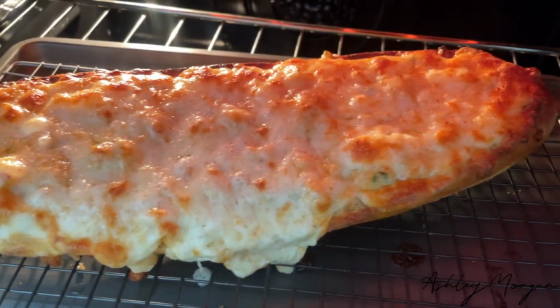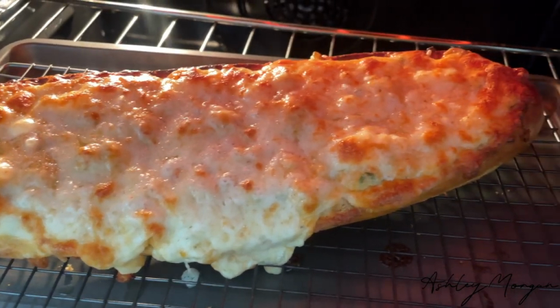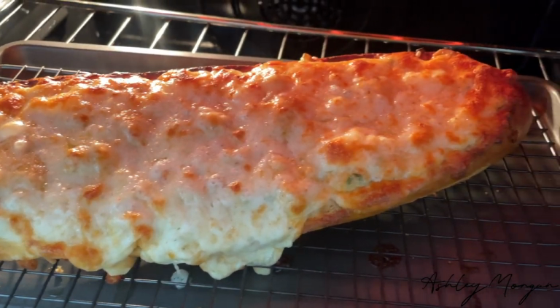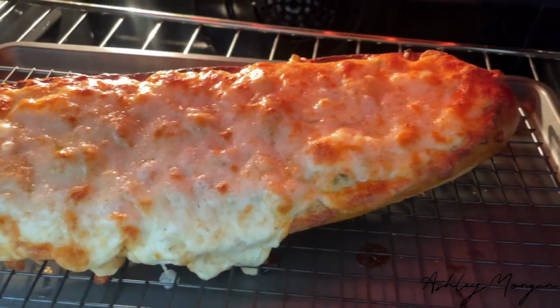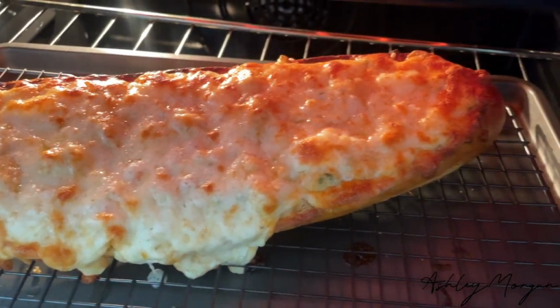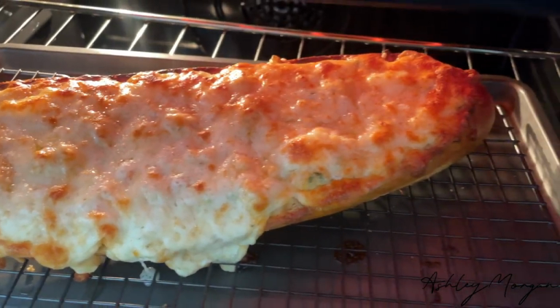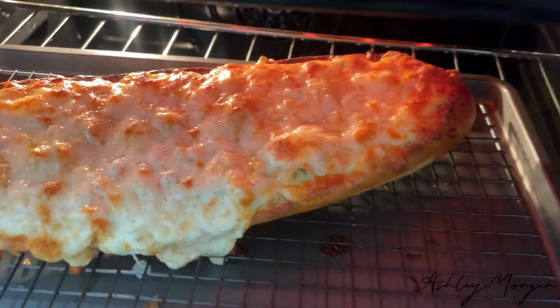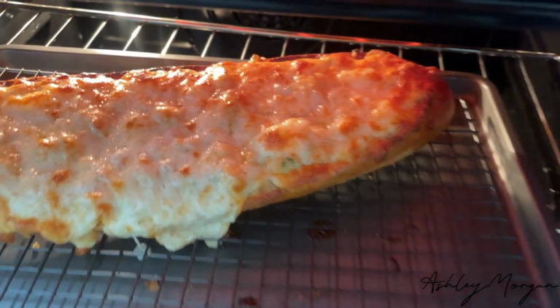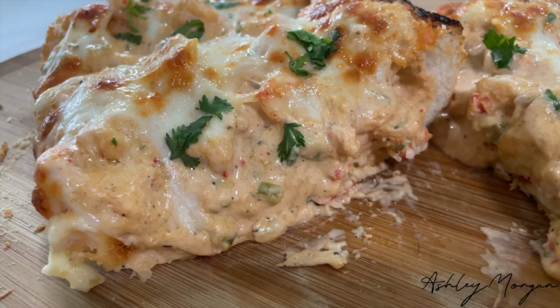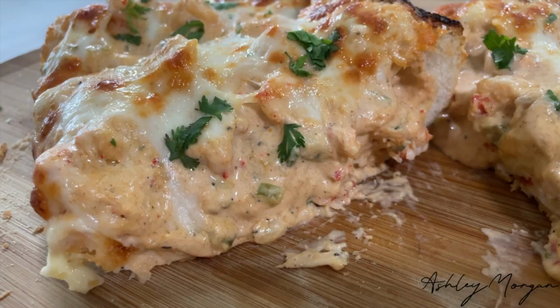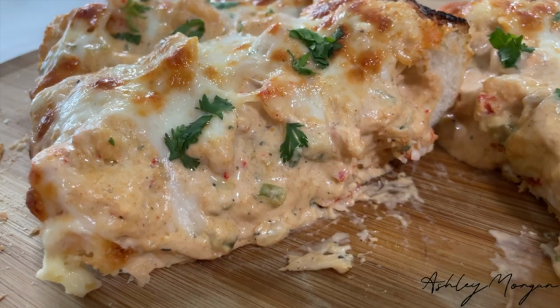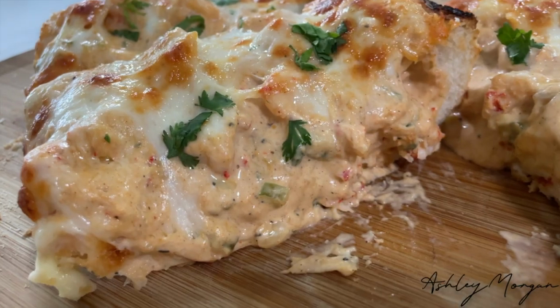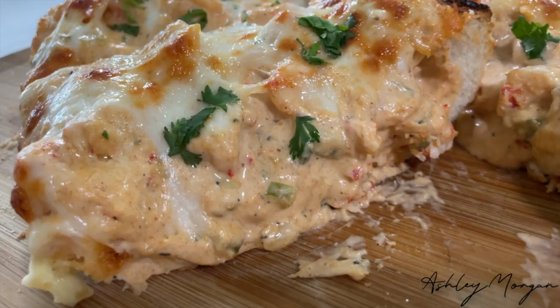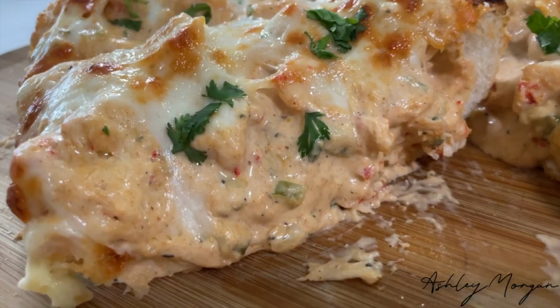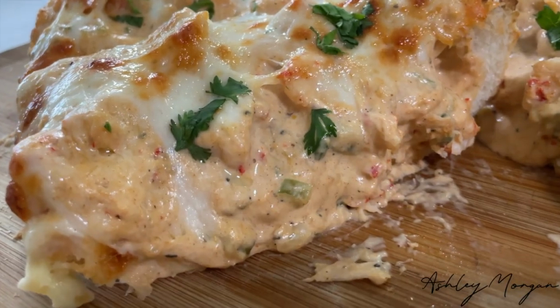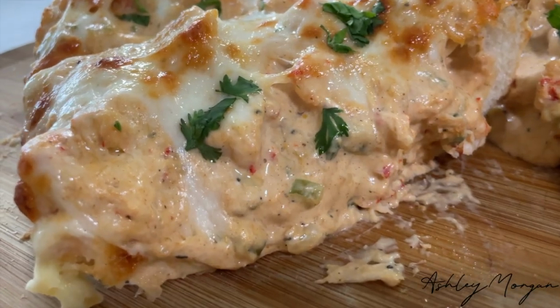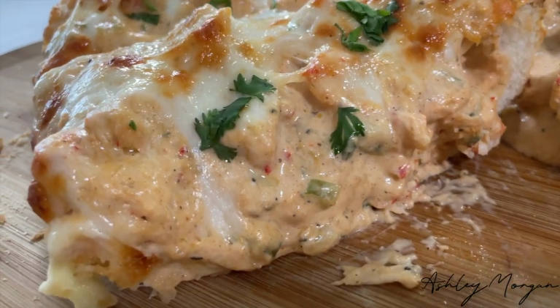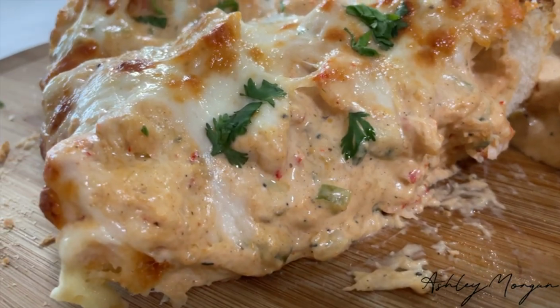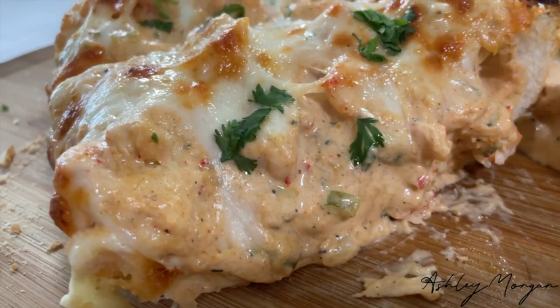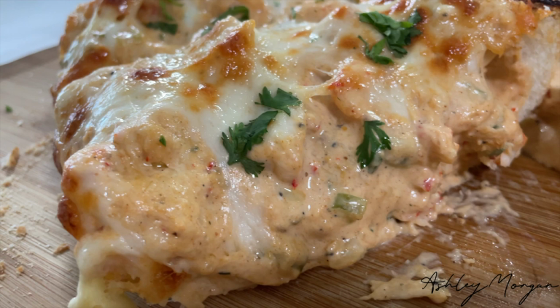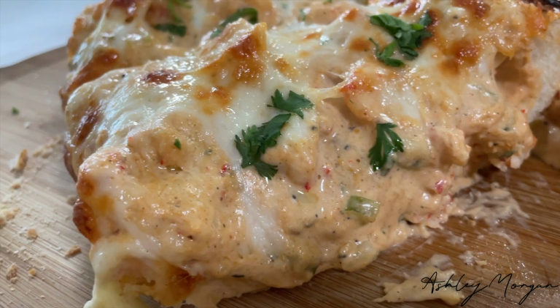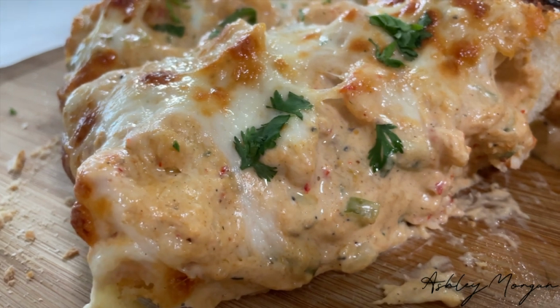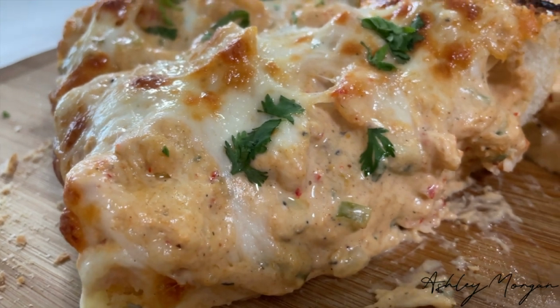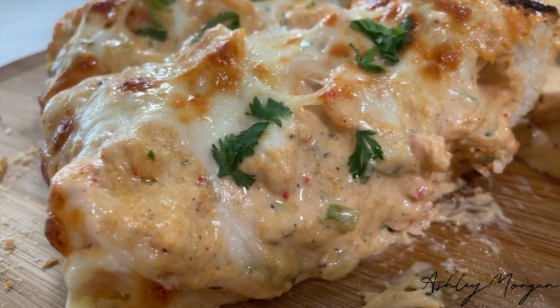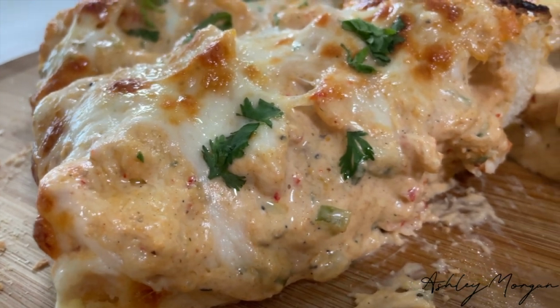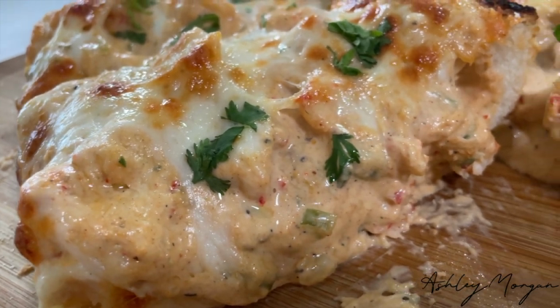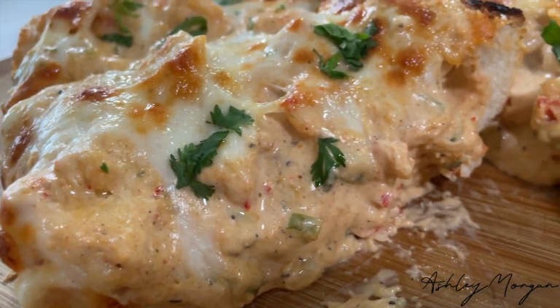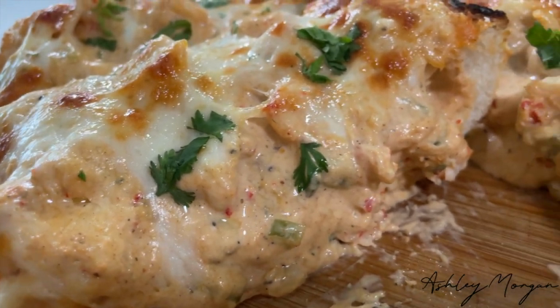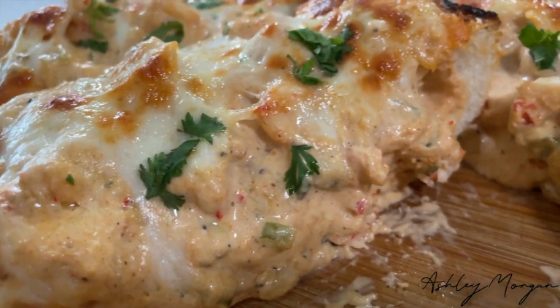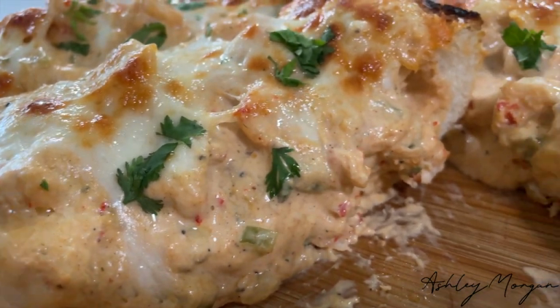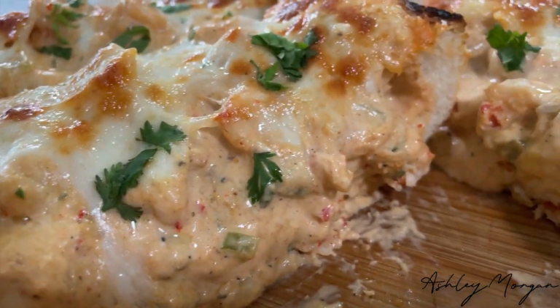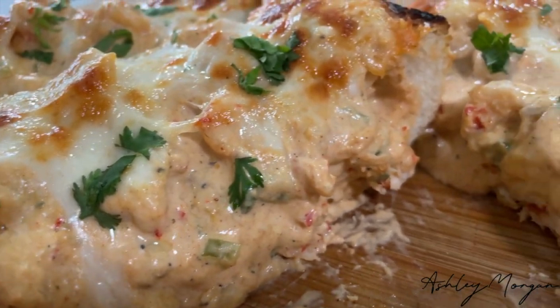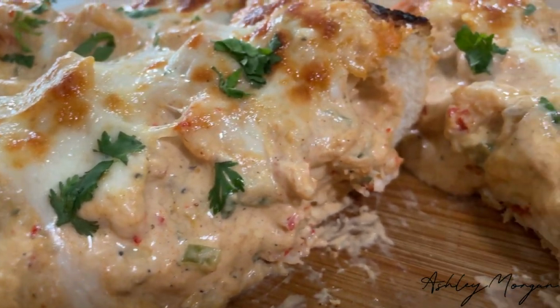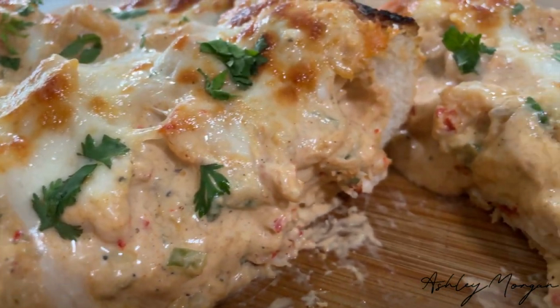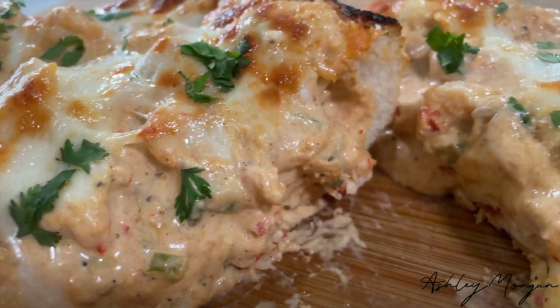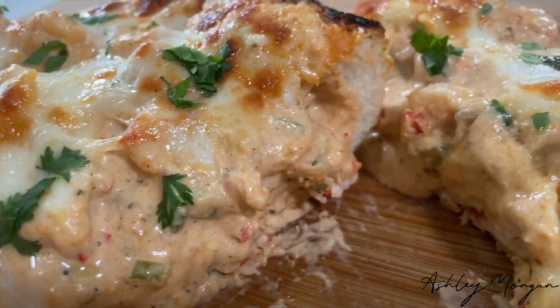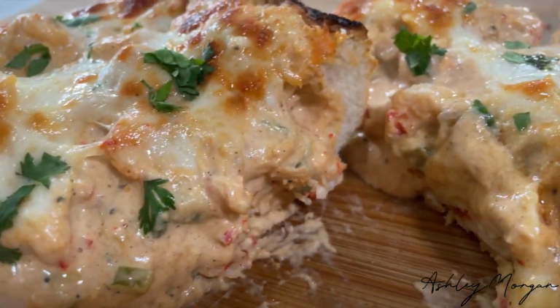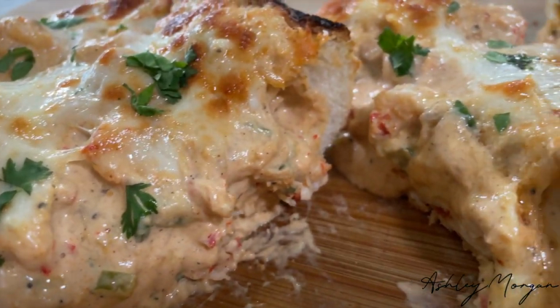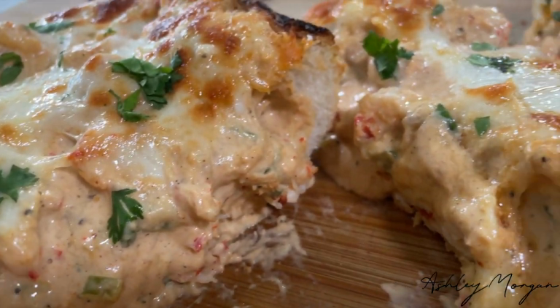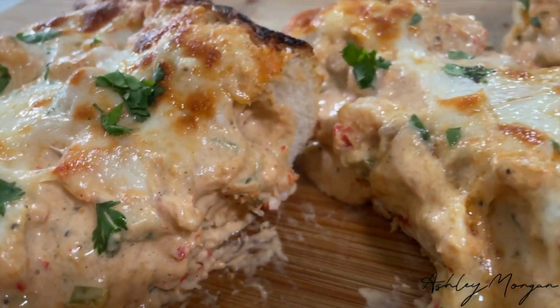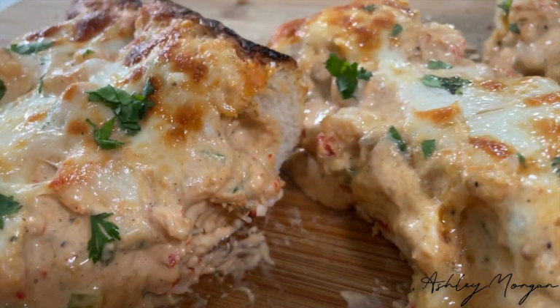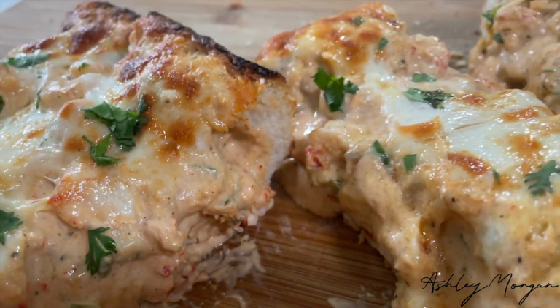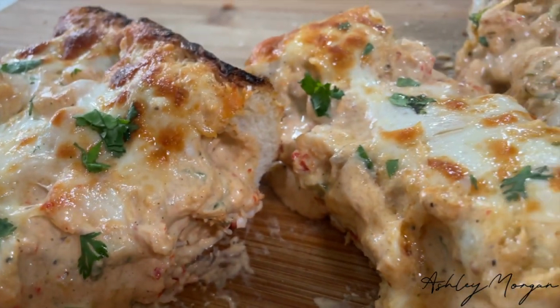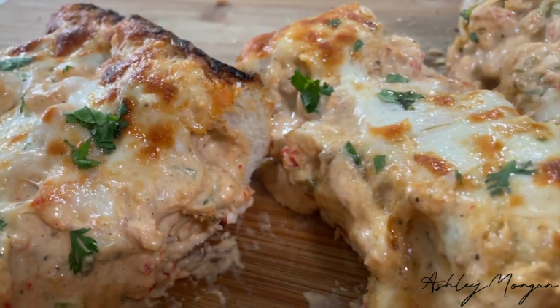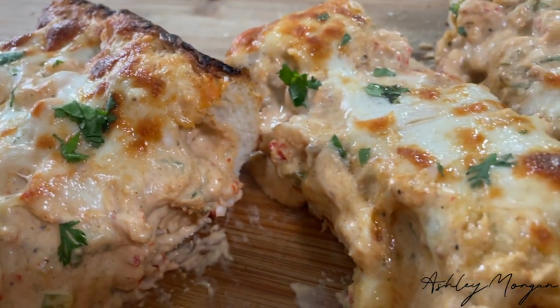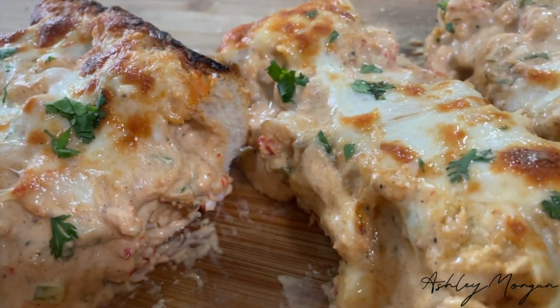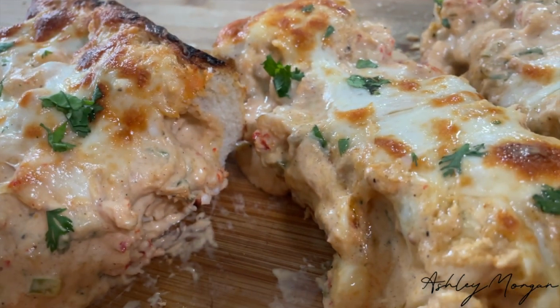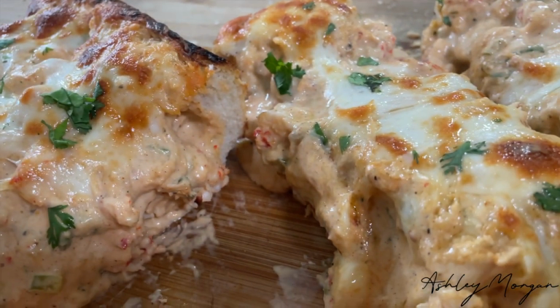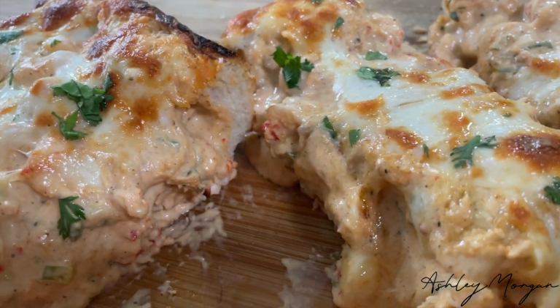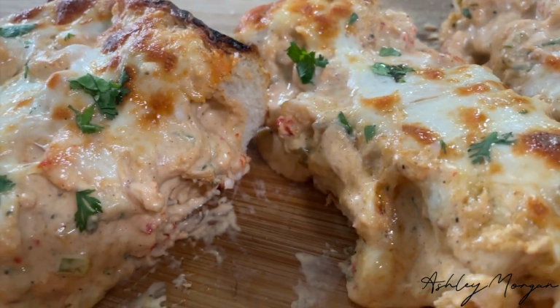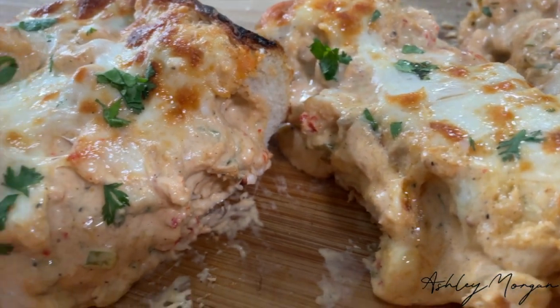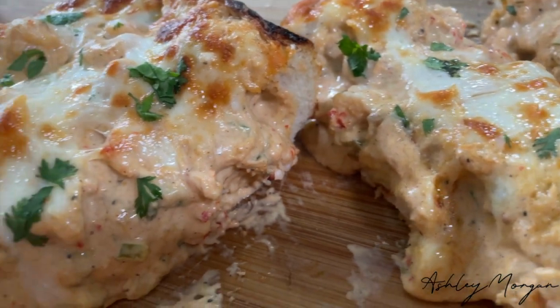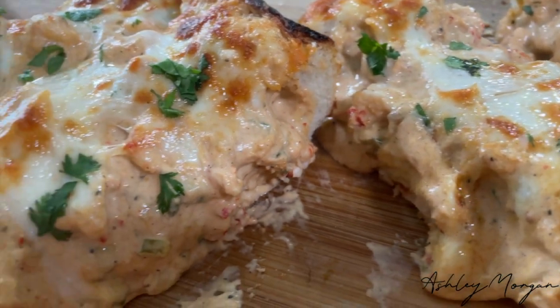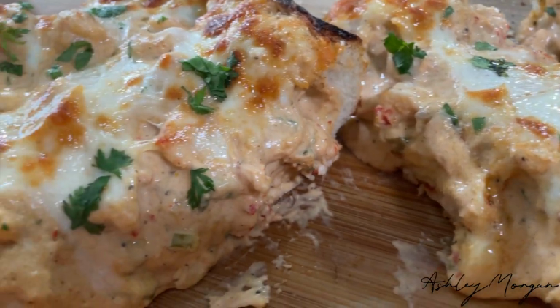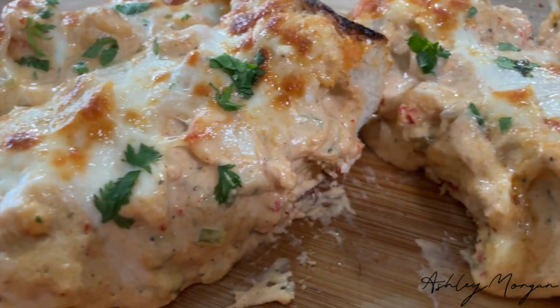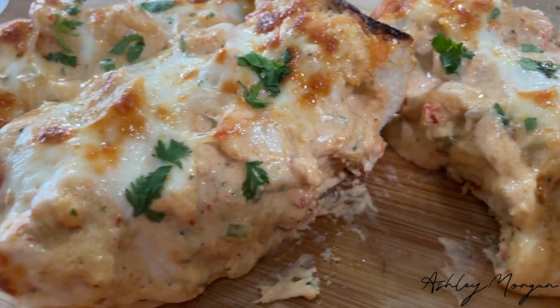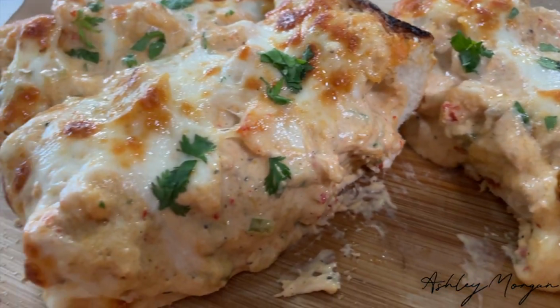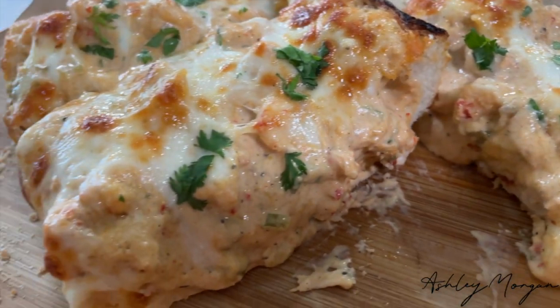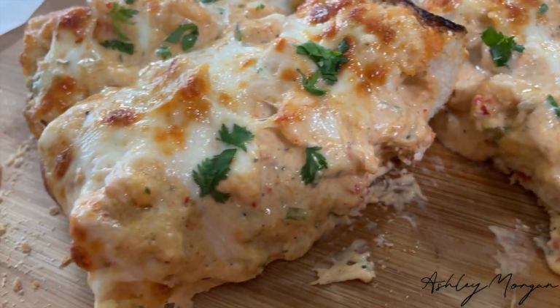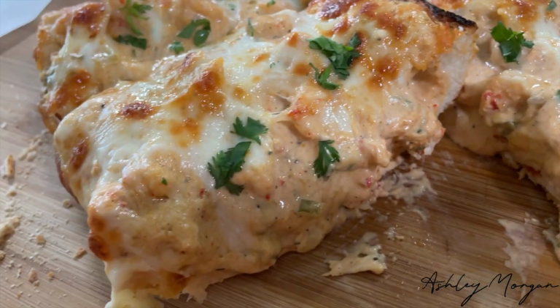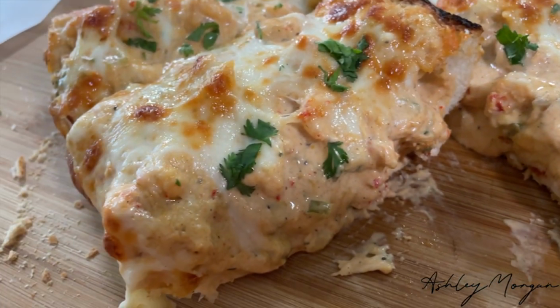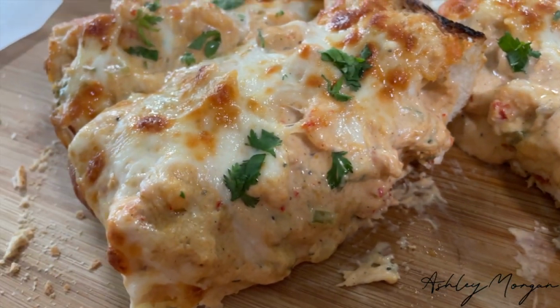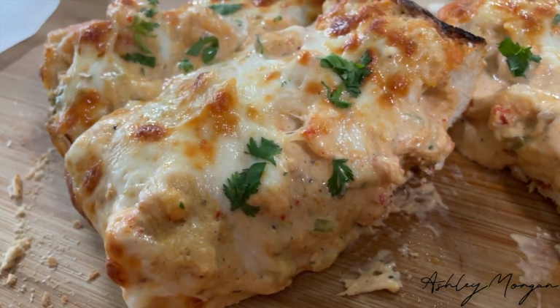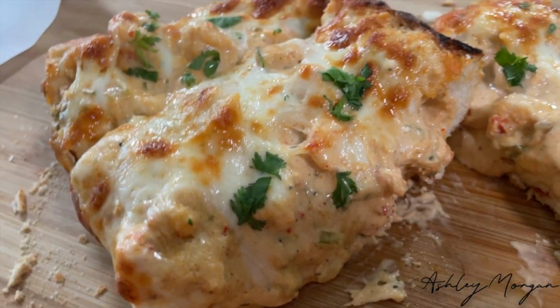Today we are making crawfish bread! It's something that I had in New Orleans and I was craving it, so I said let's go ahead and make this!